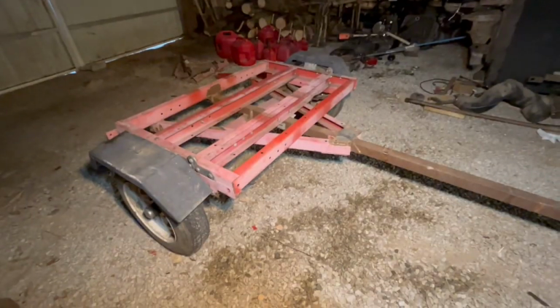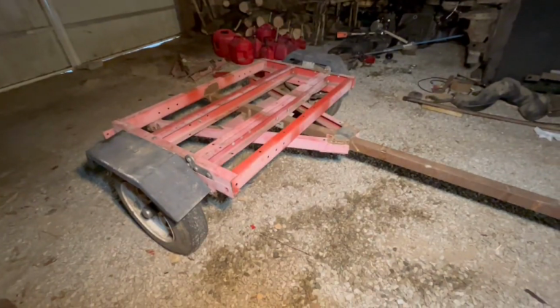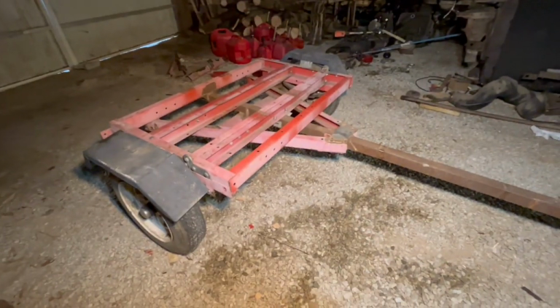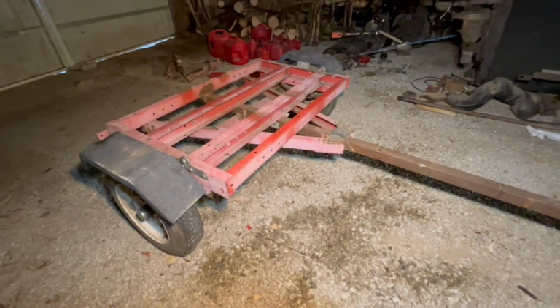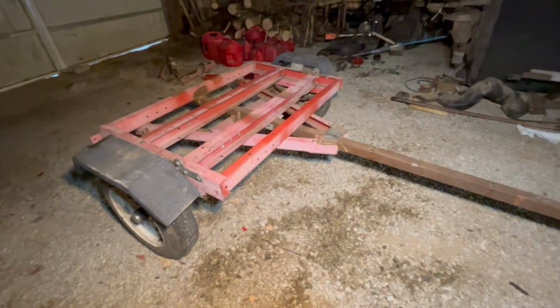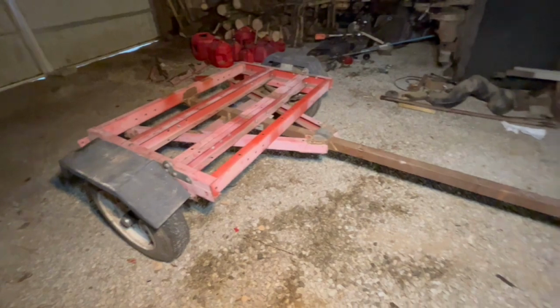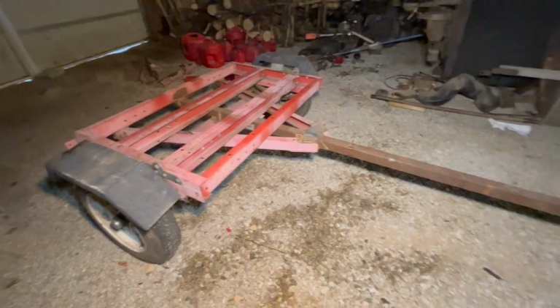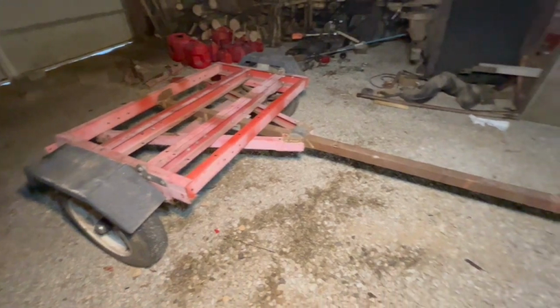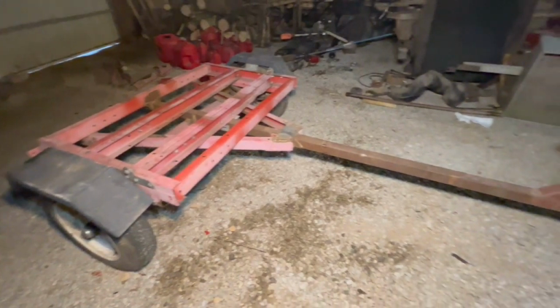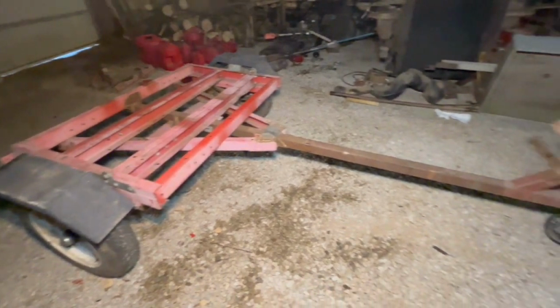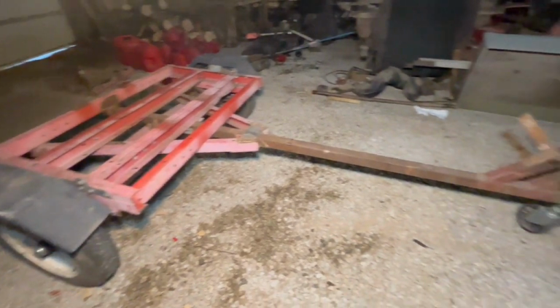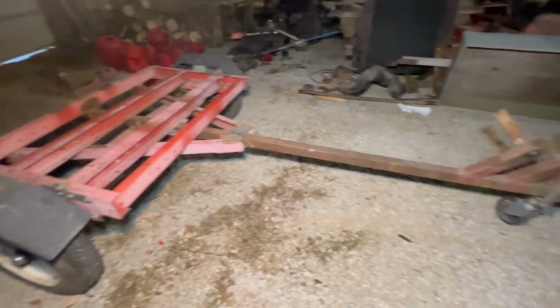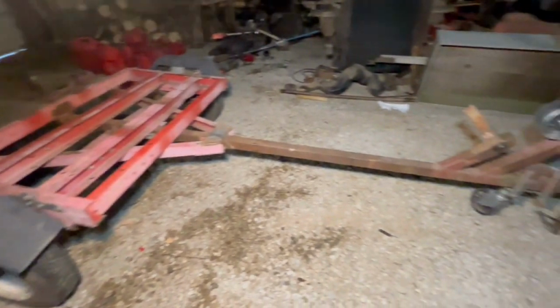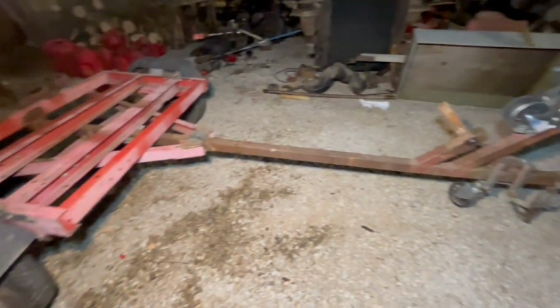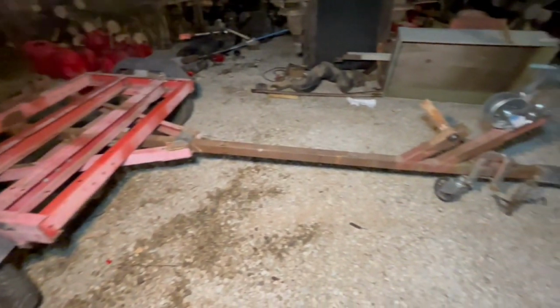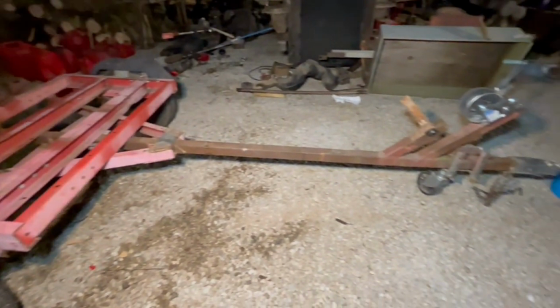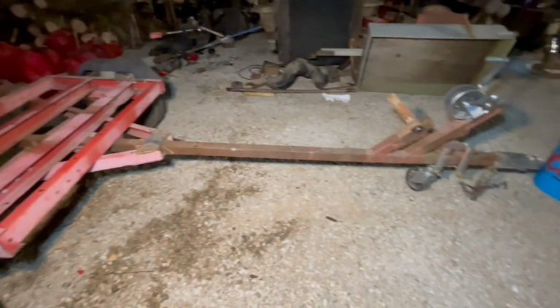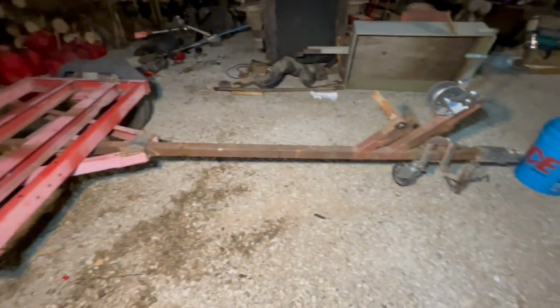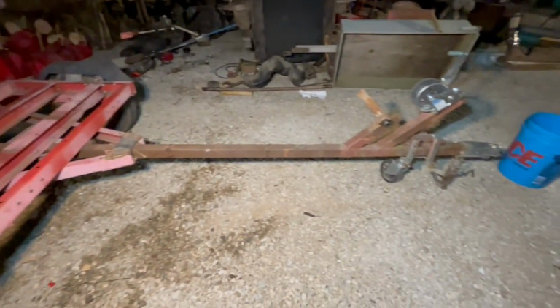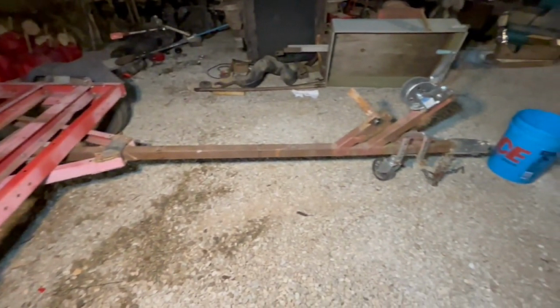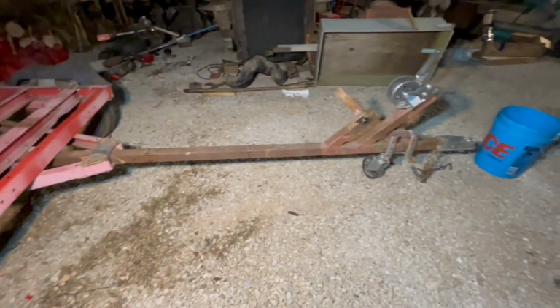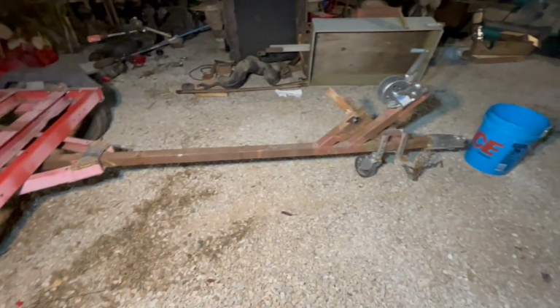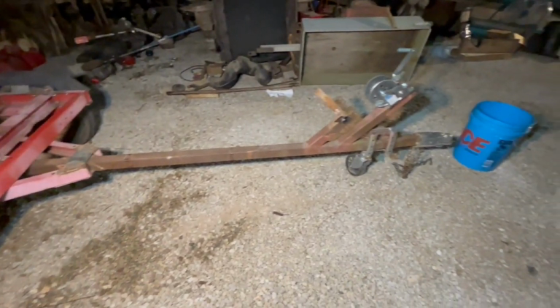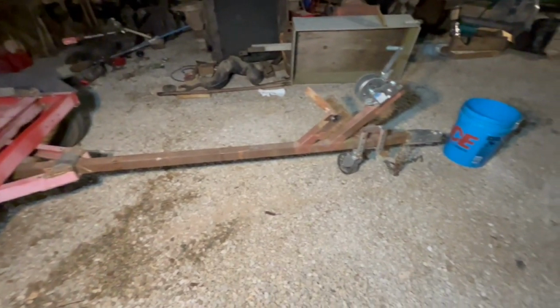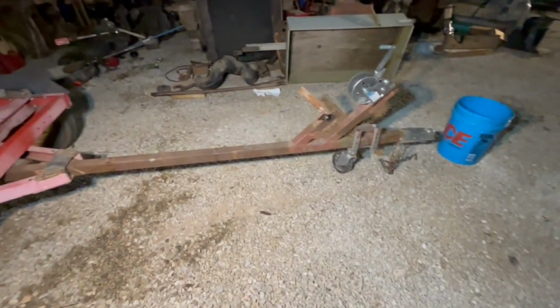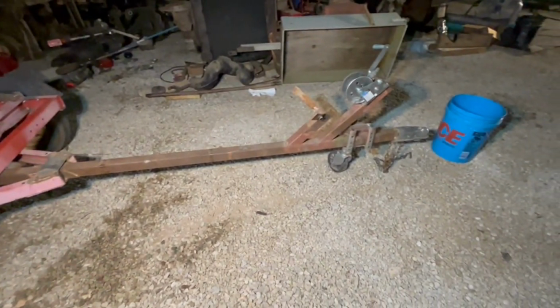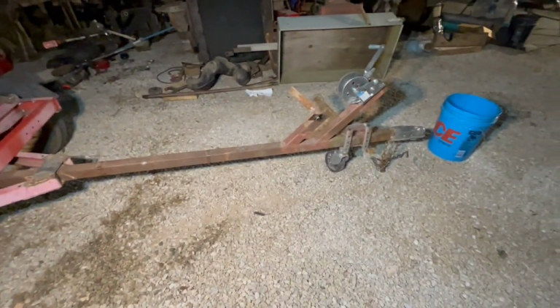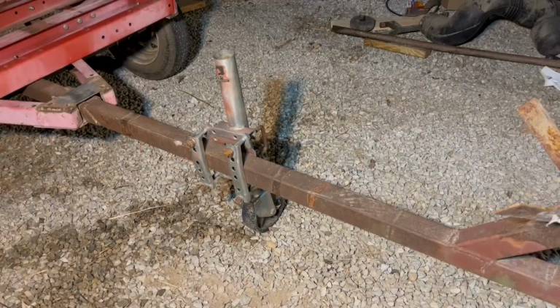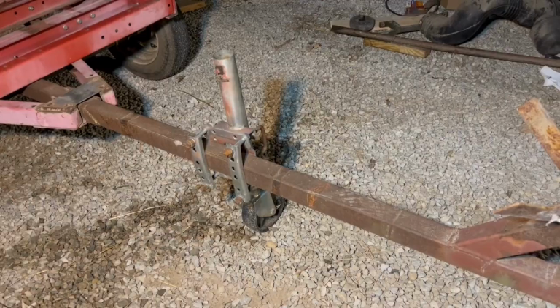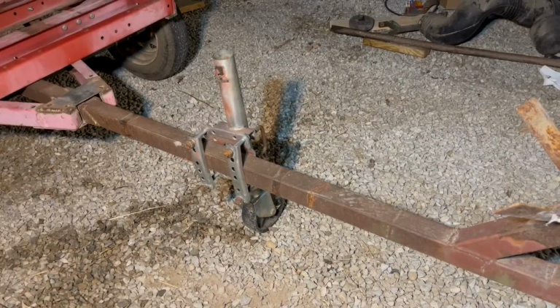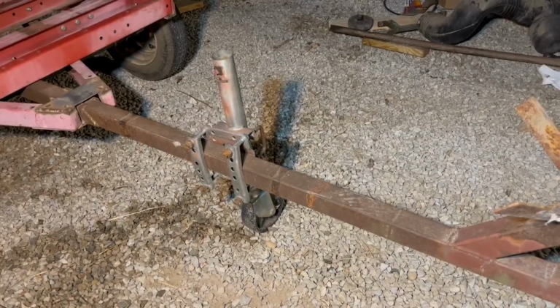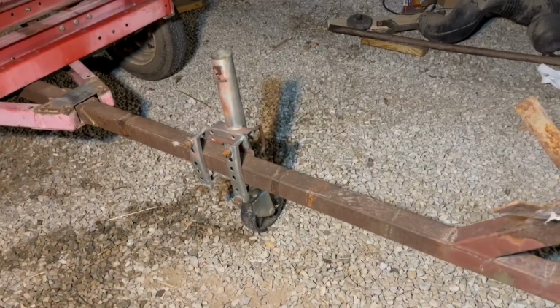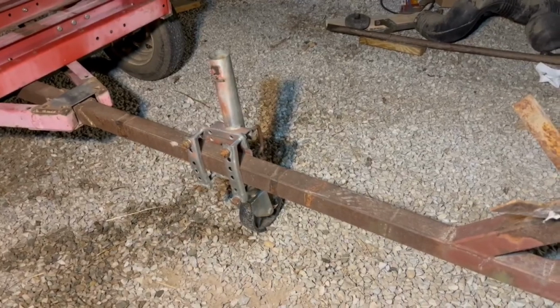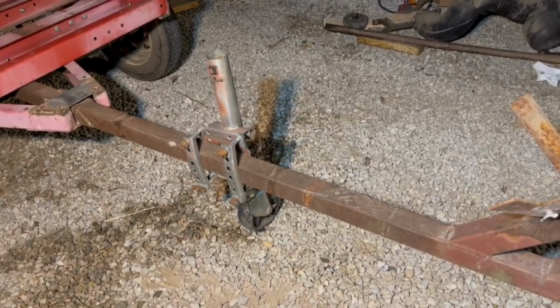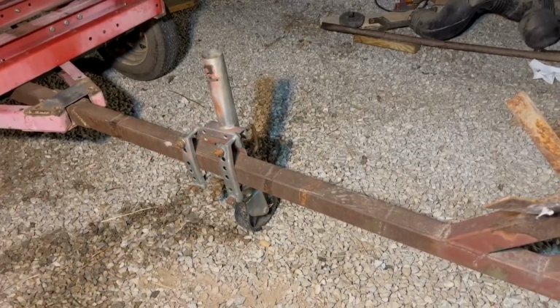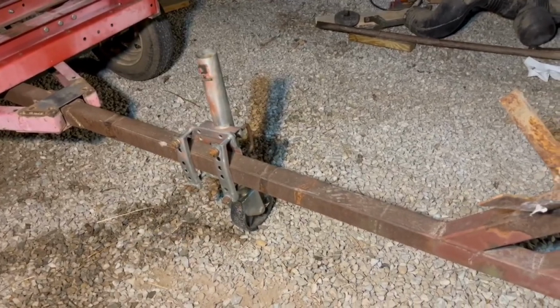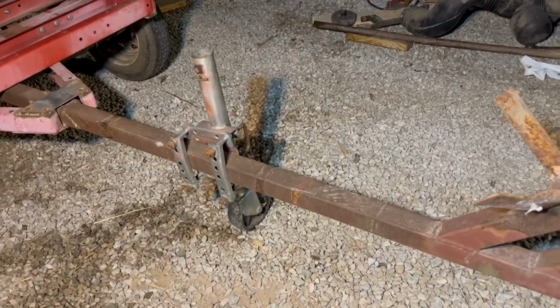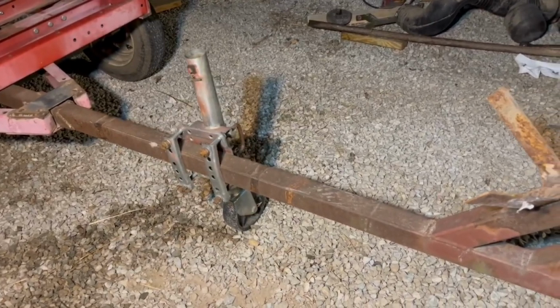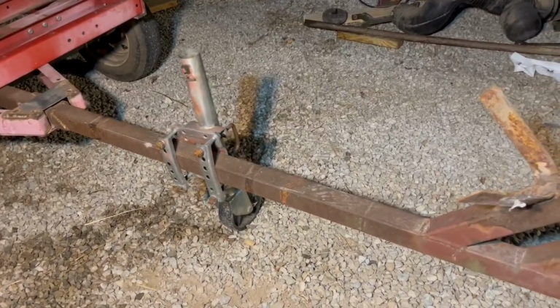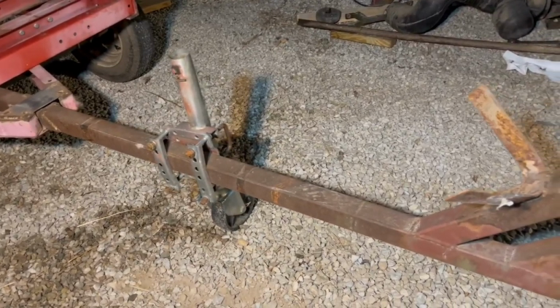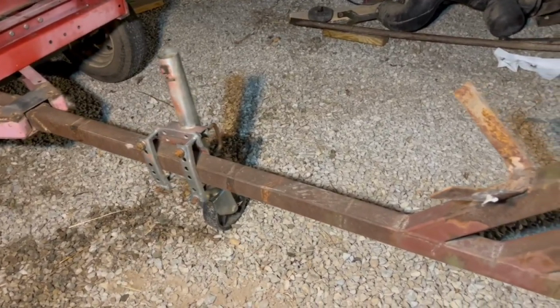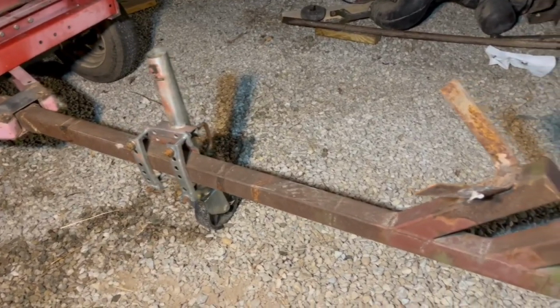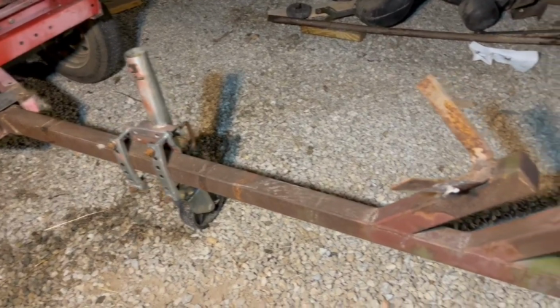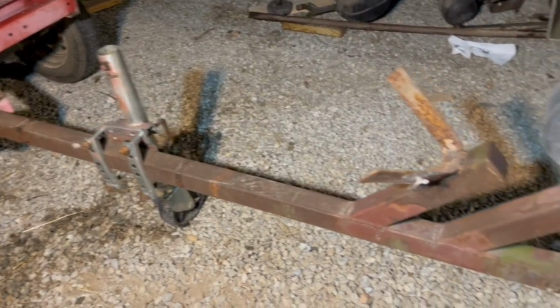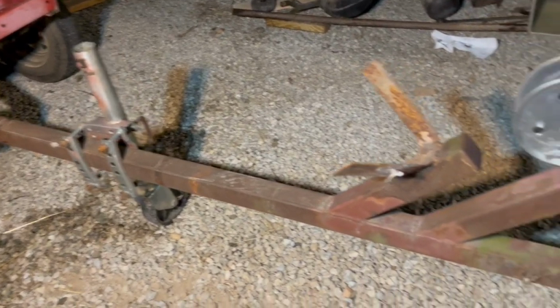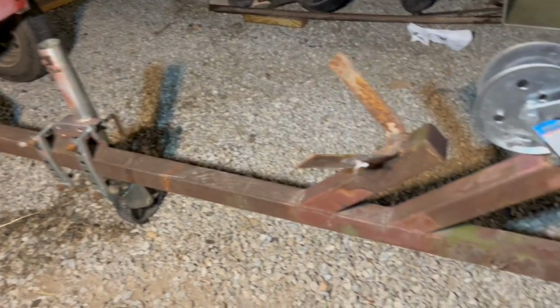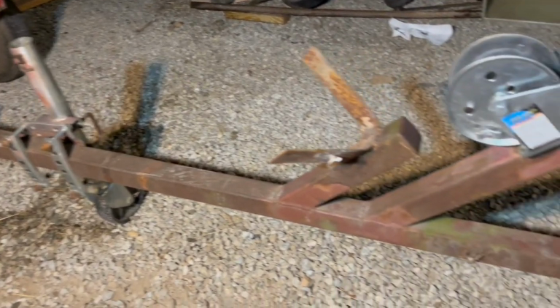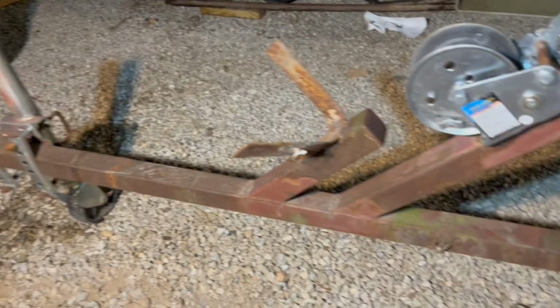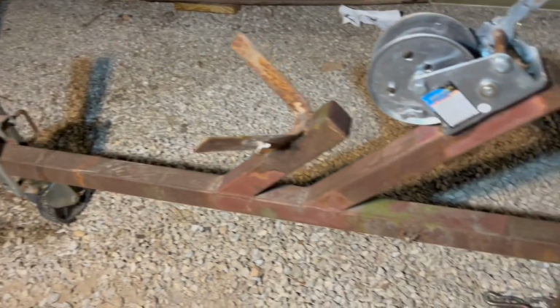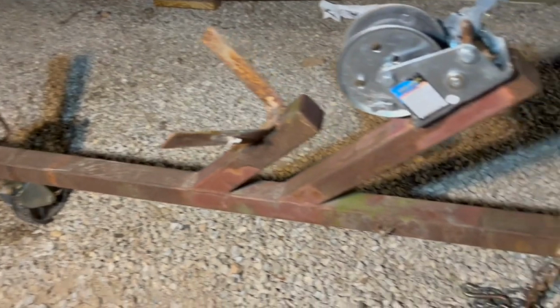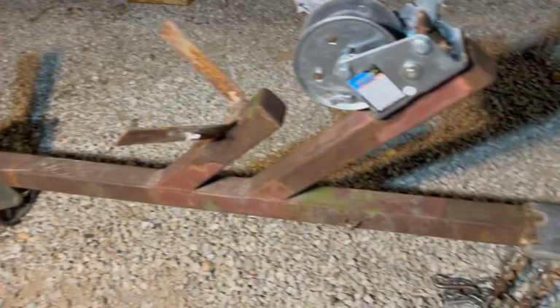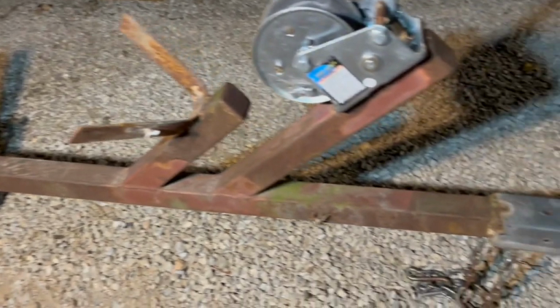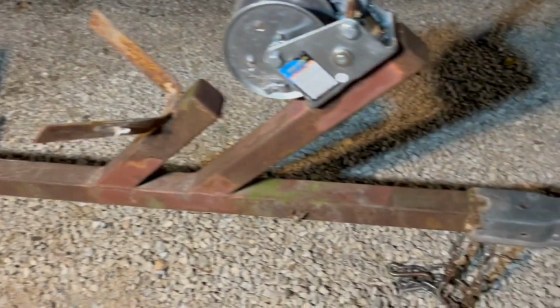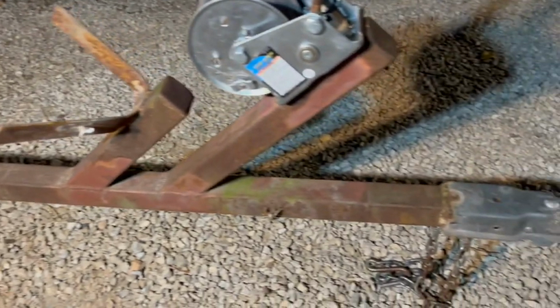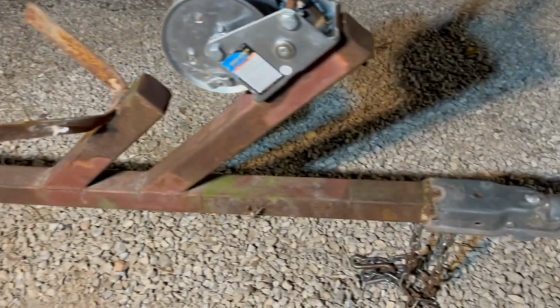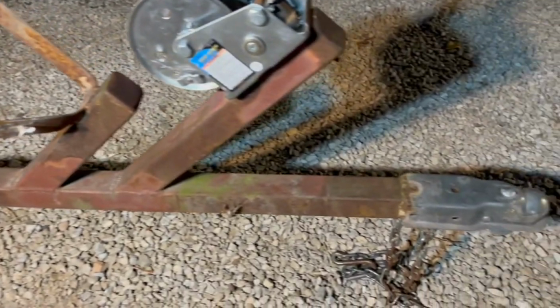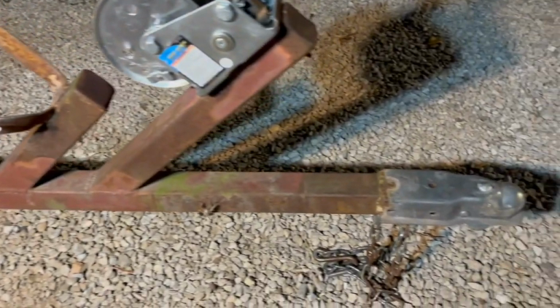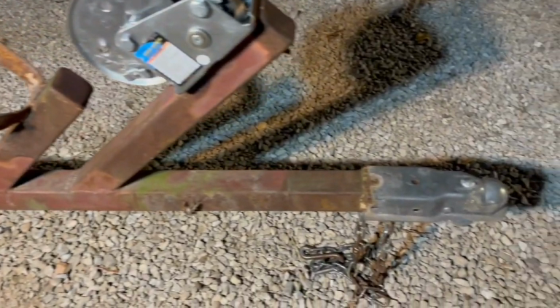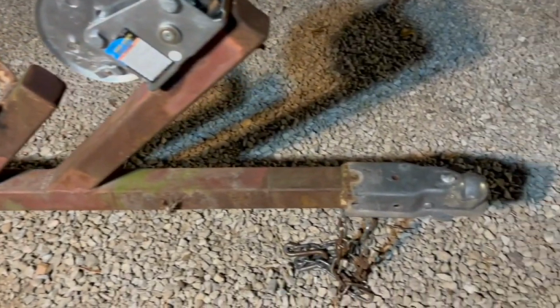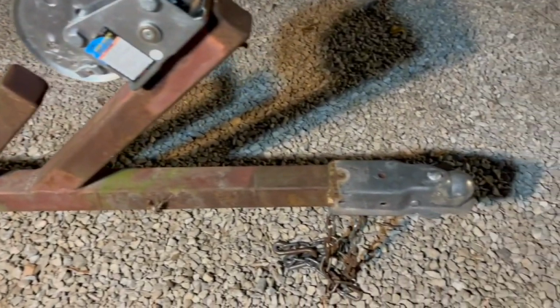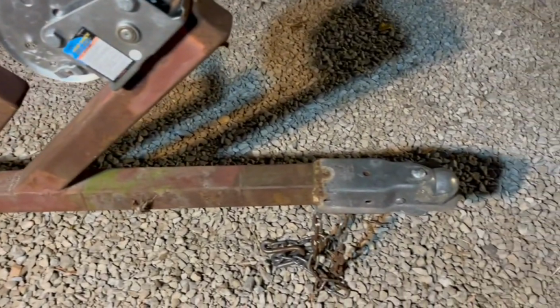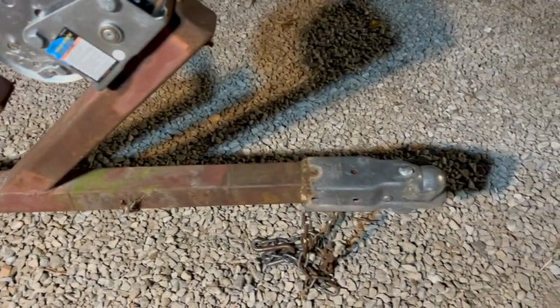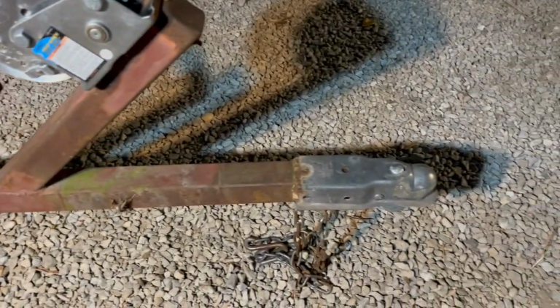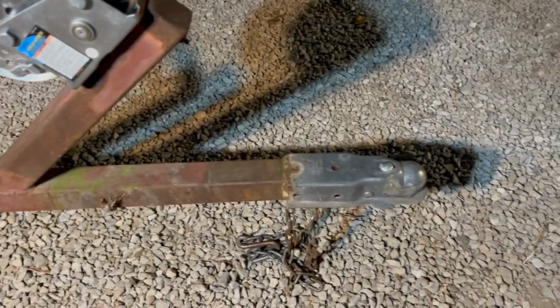There's our short trailer, and we're going to shorten the tongue to about half. The caster was easy to move back with bolts, but we'll have to cut a weld to get the hitch off.